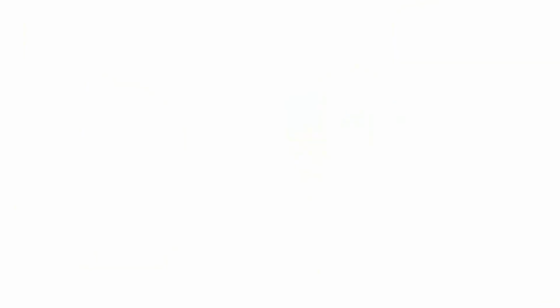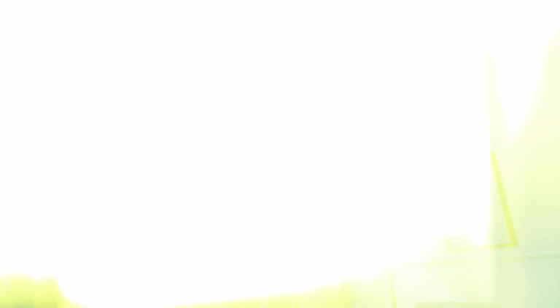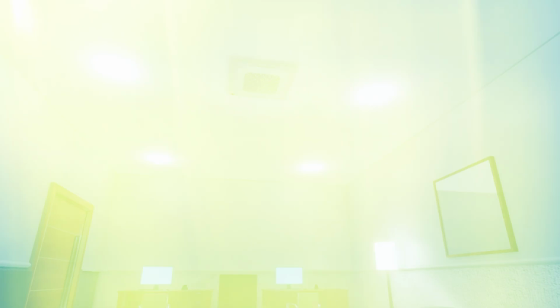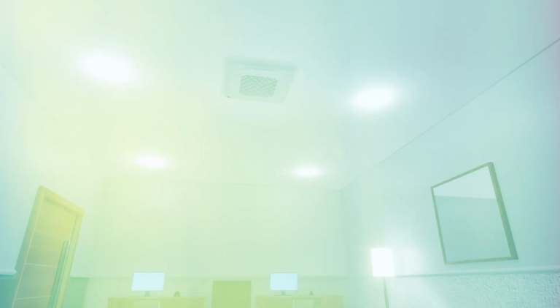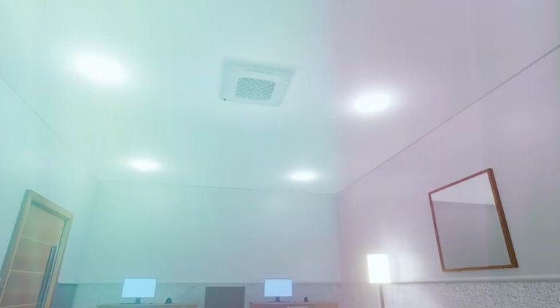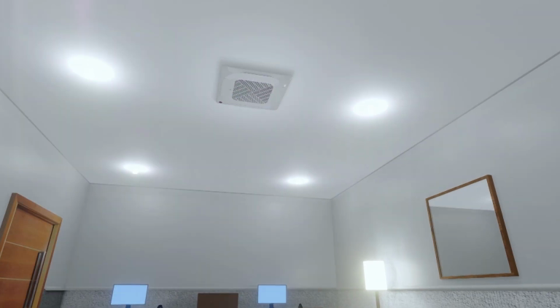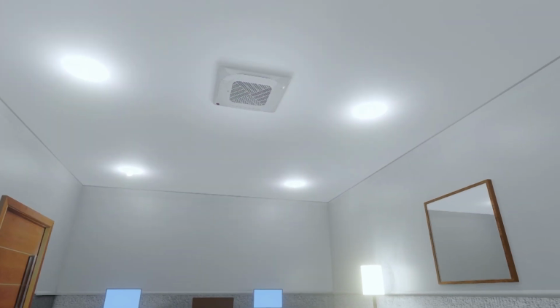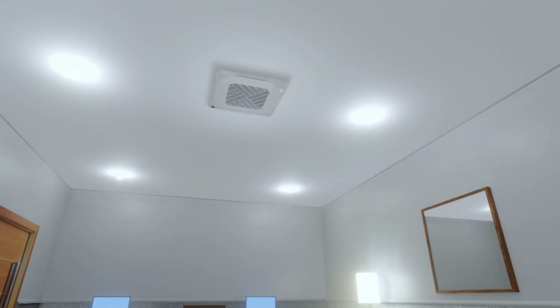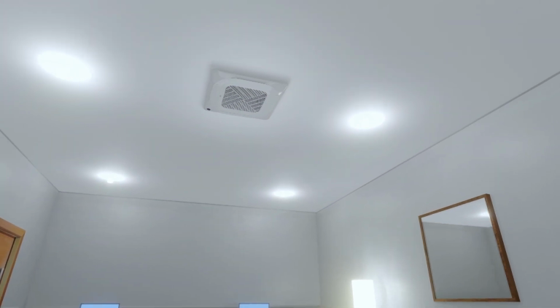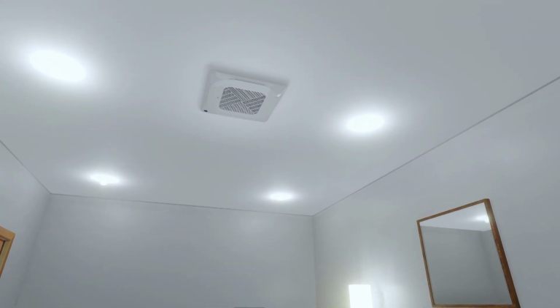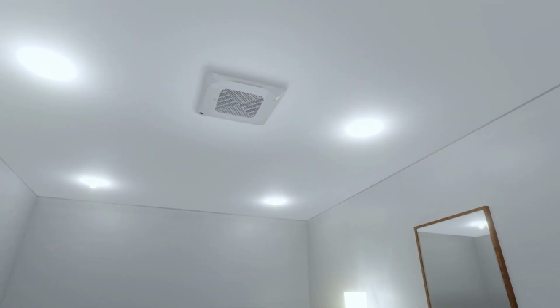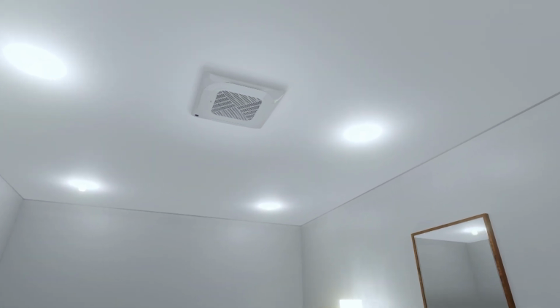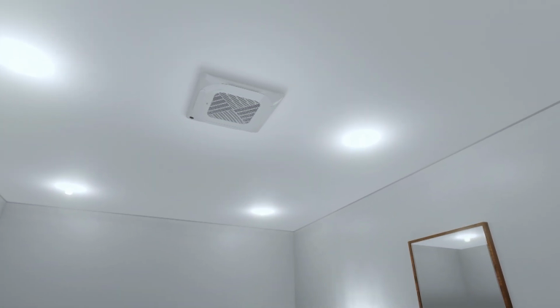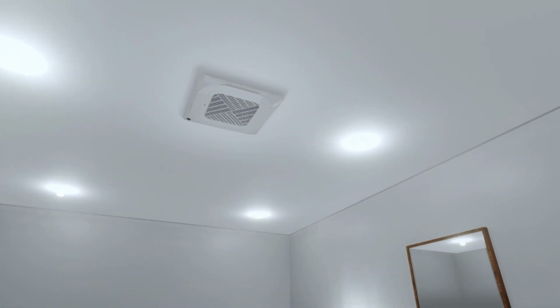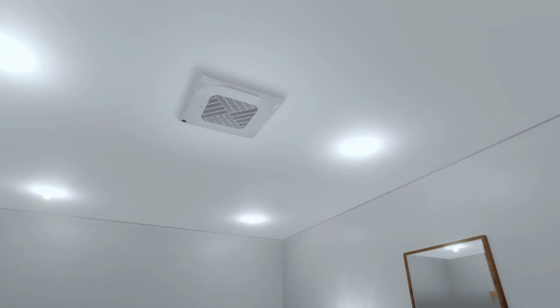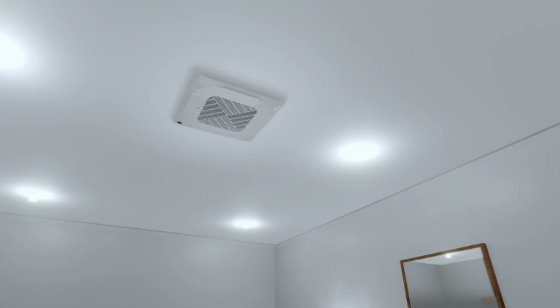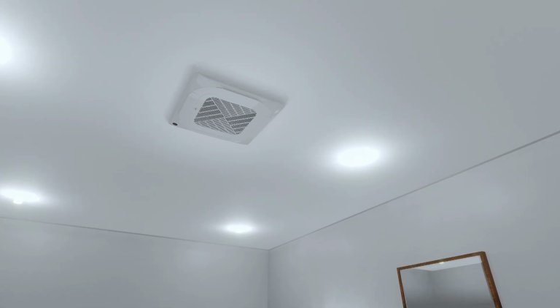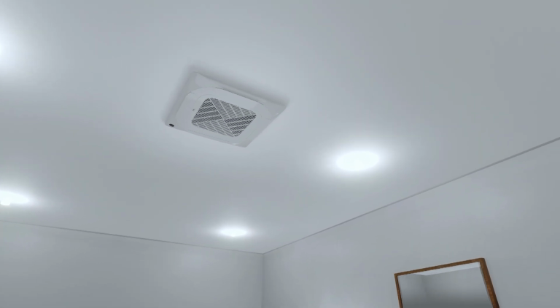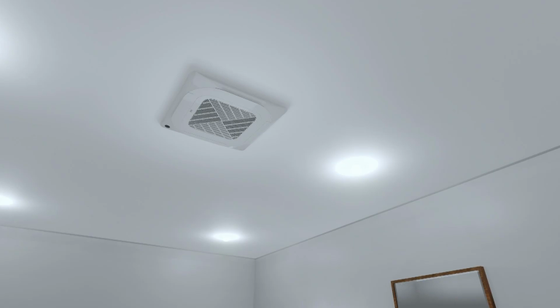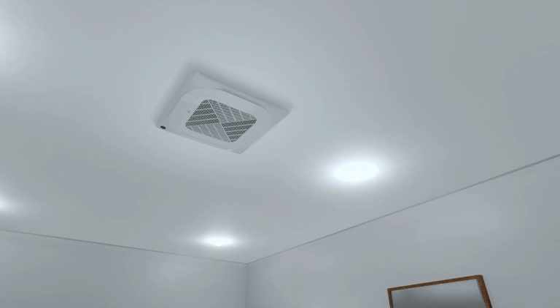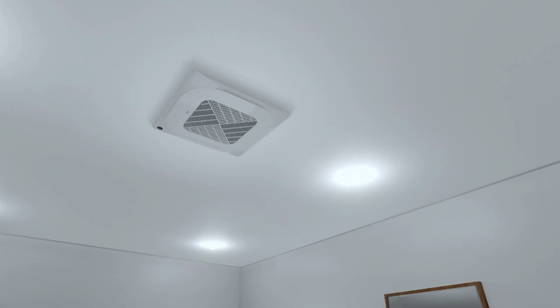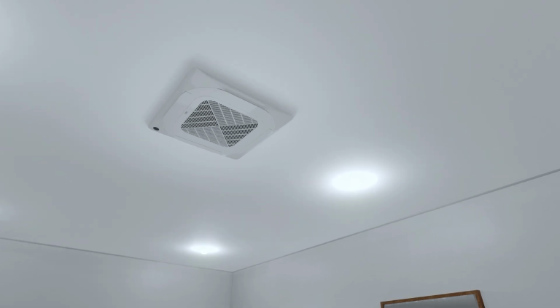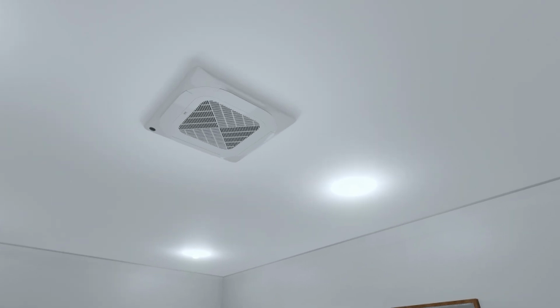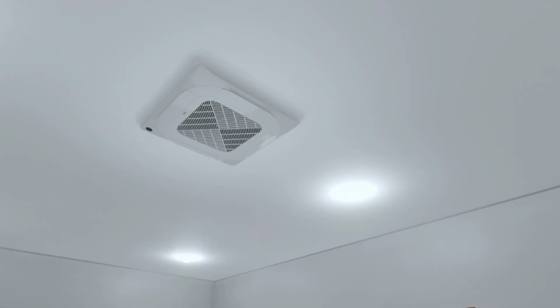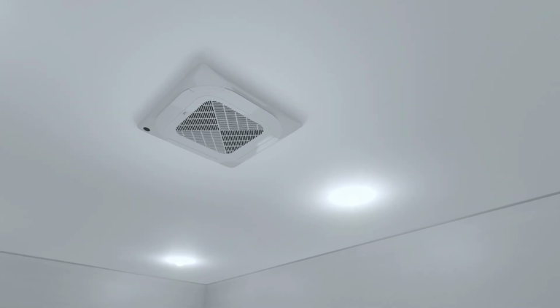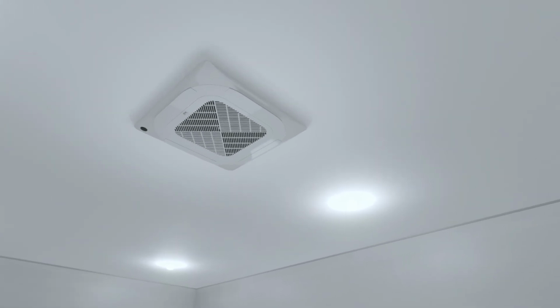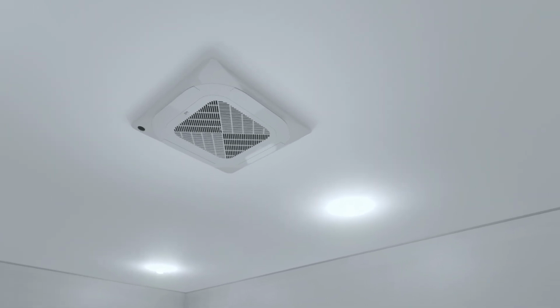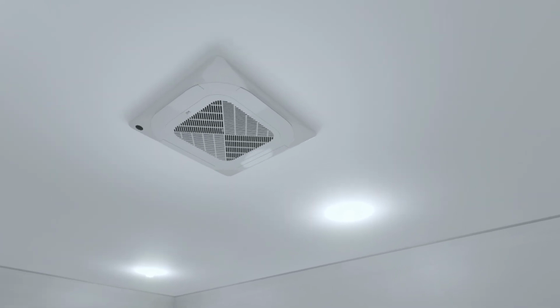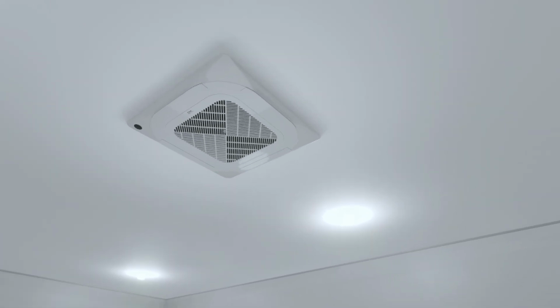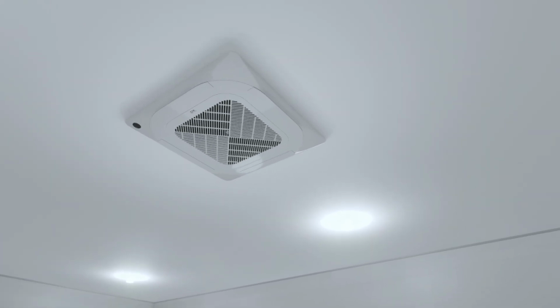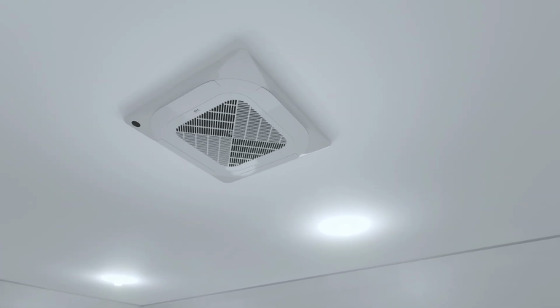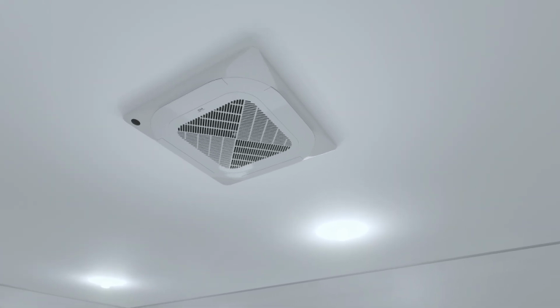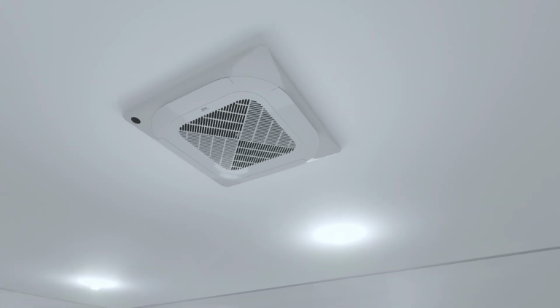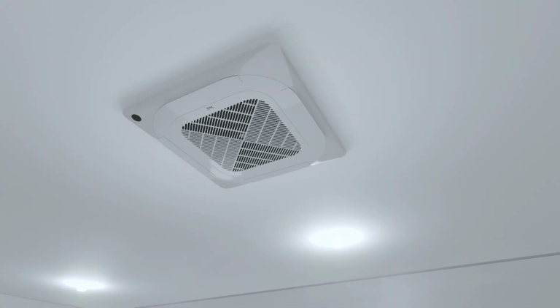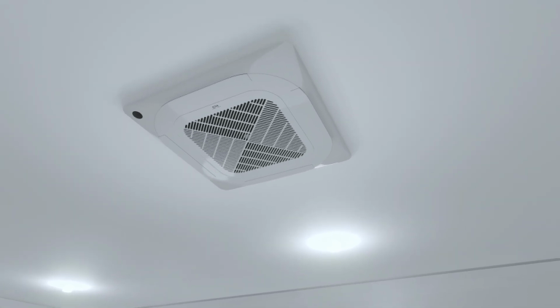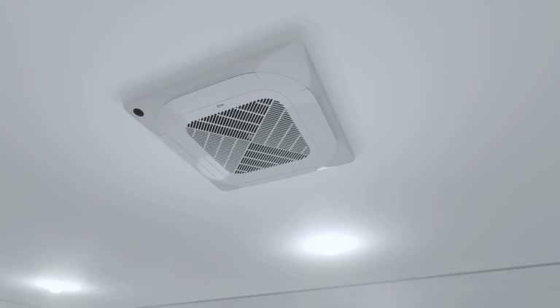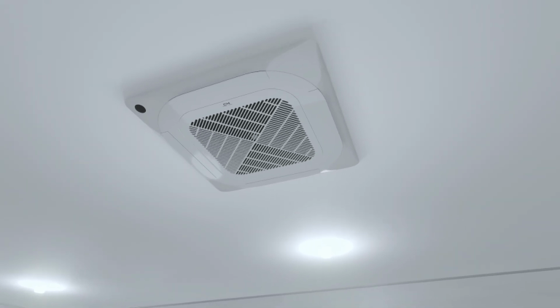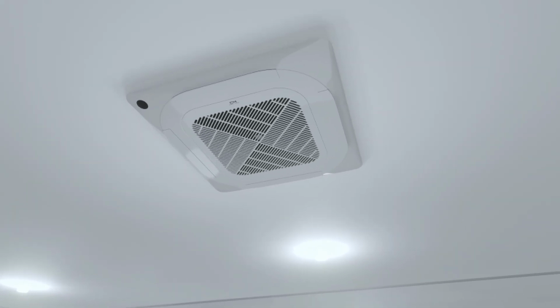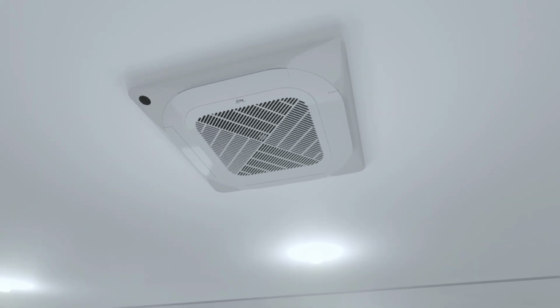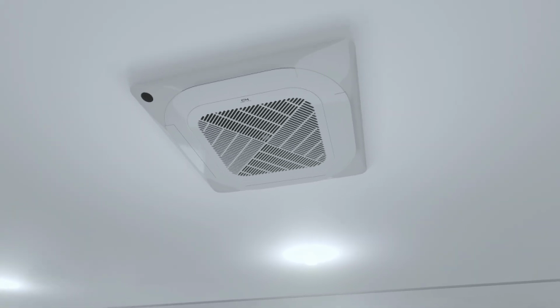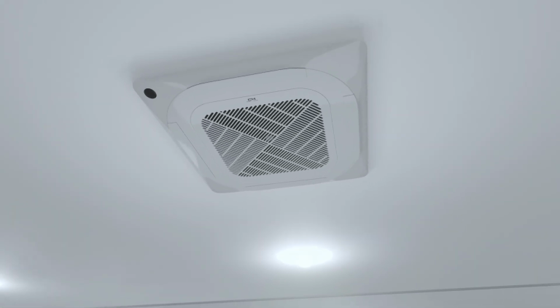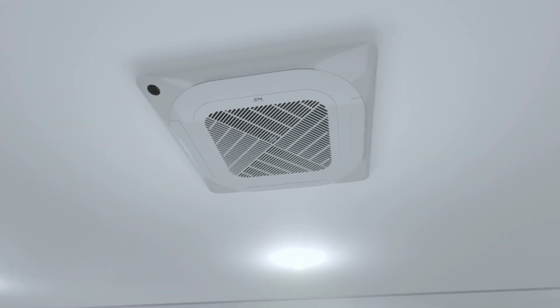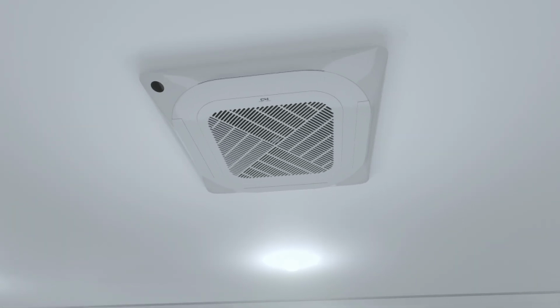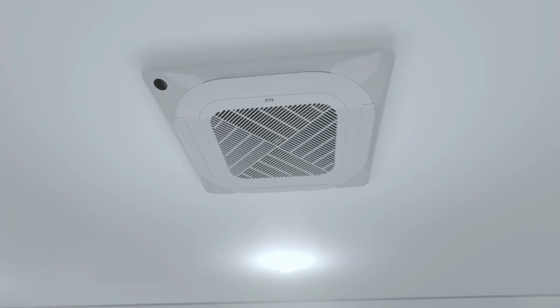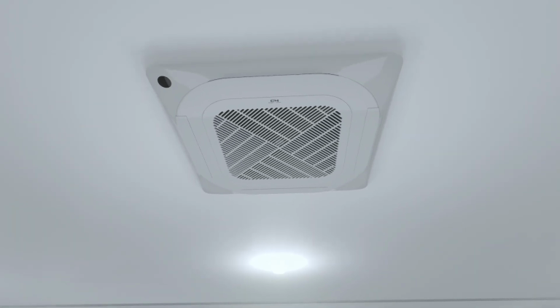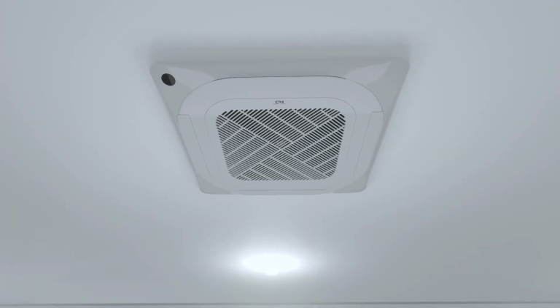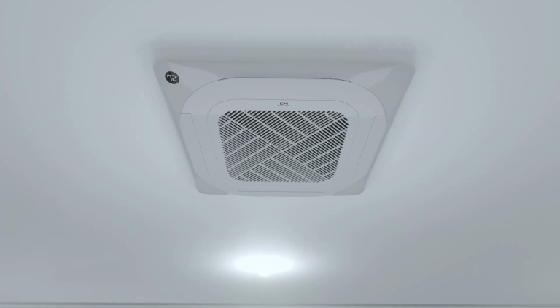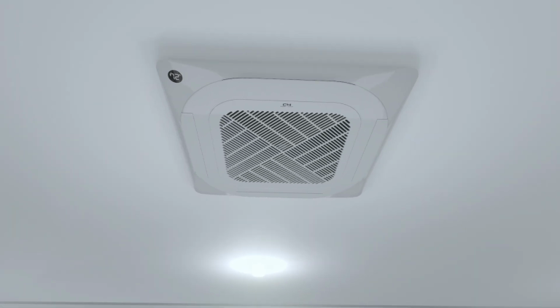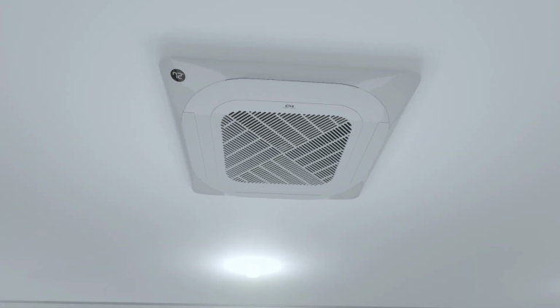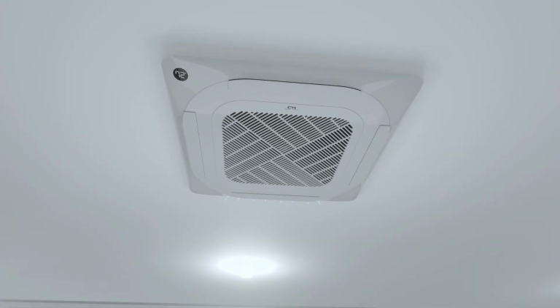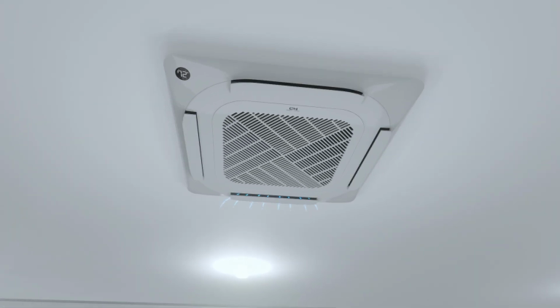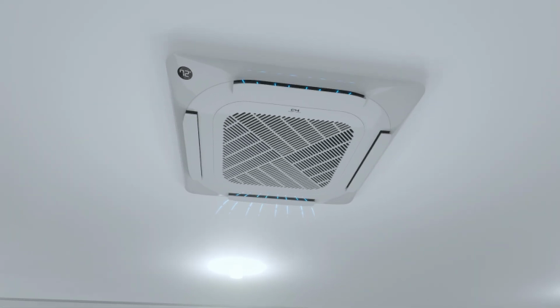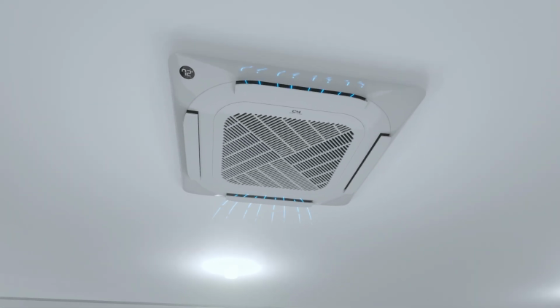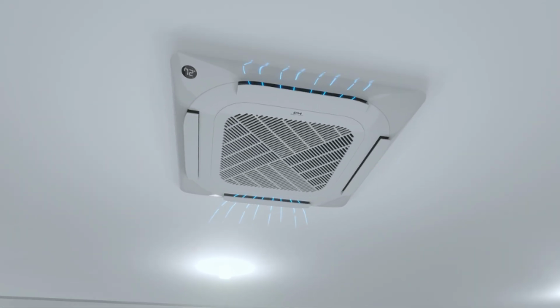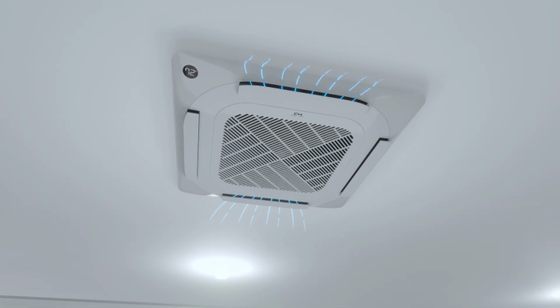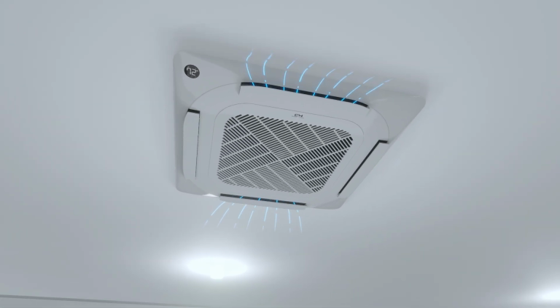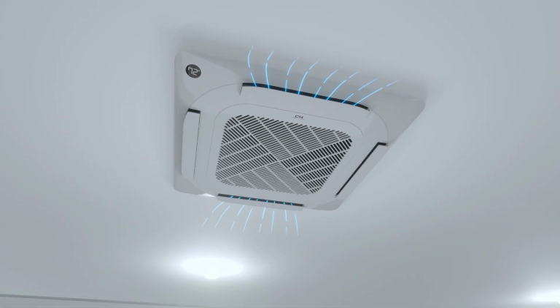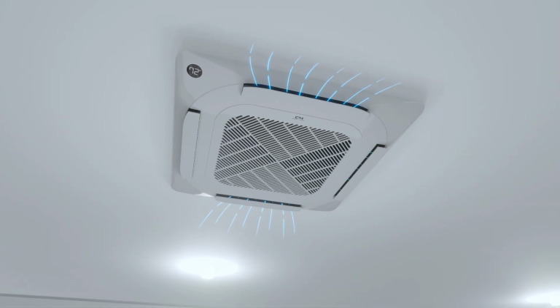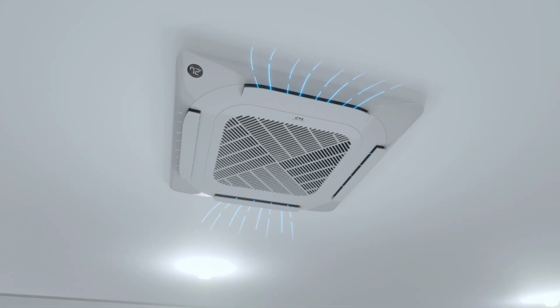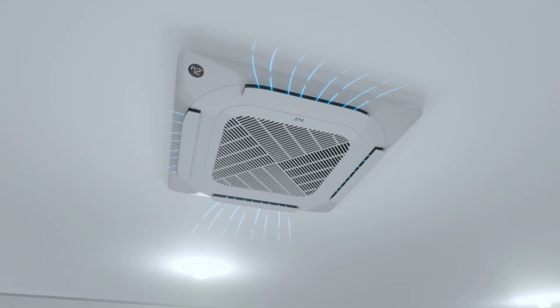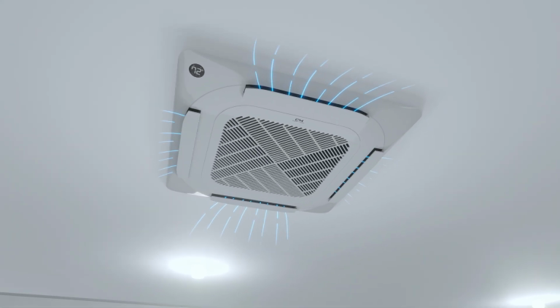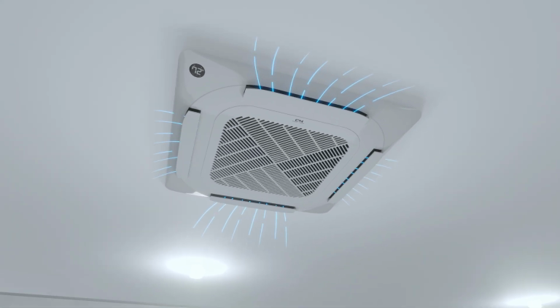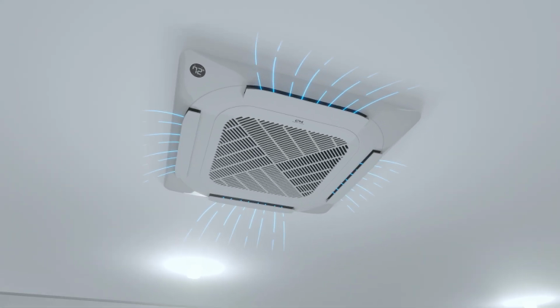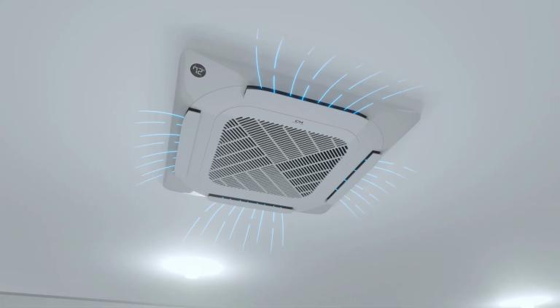This unit excels in adaptability, integrating smoothly into ceiling spaces to provide a streamlined look and efficient 360 degree airflow.